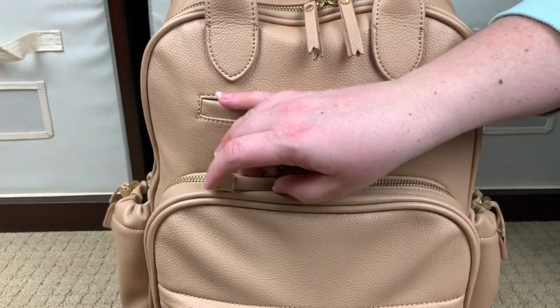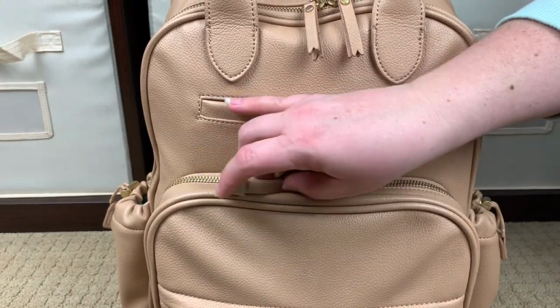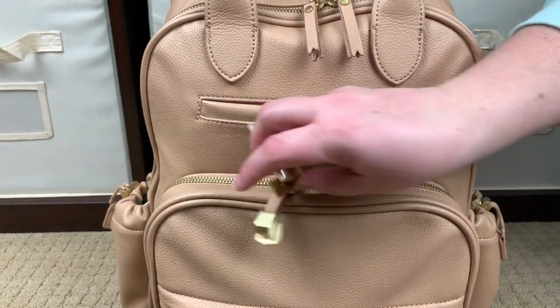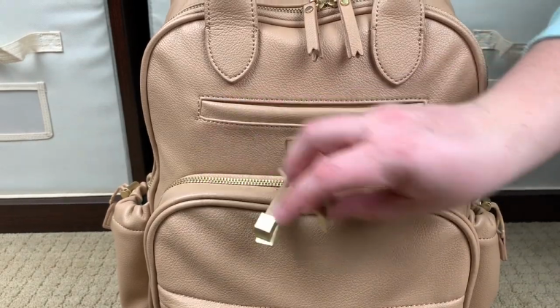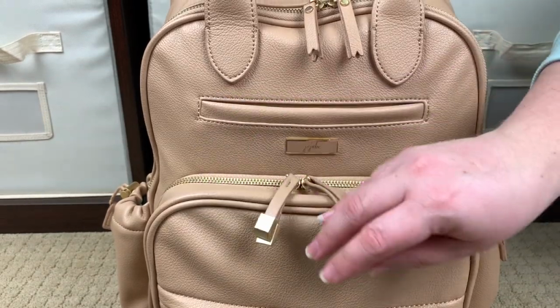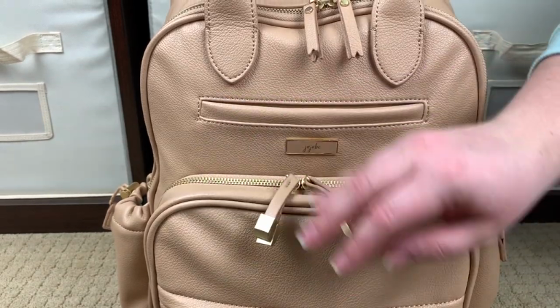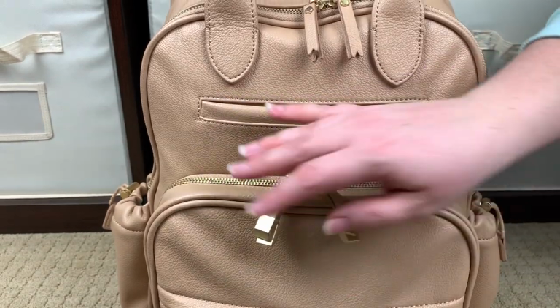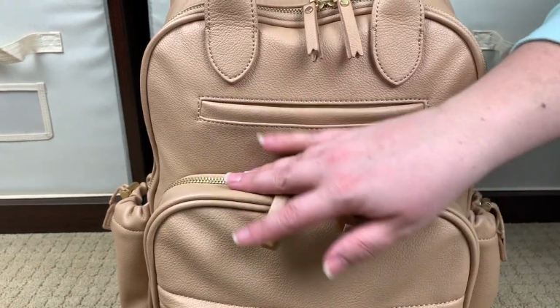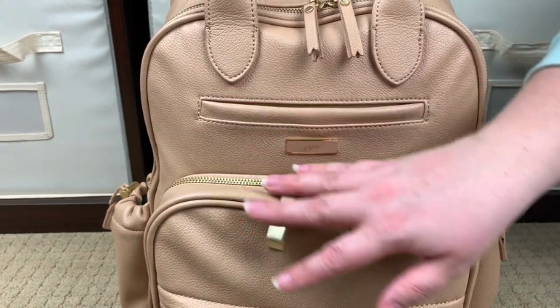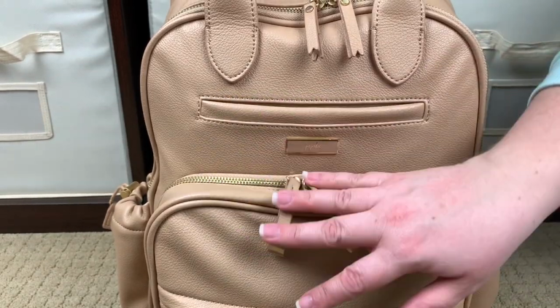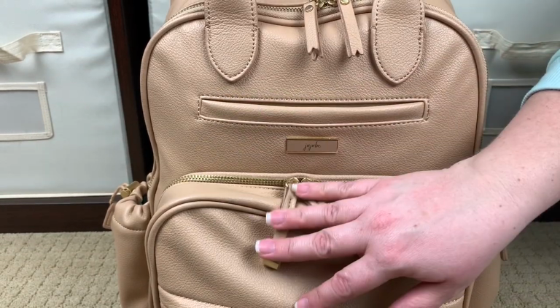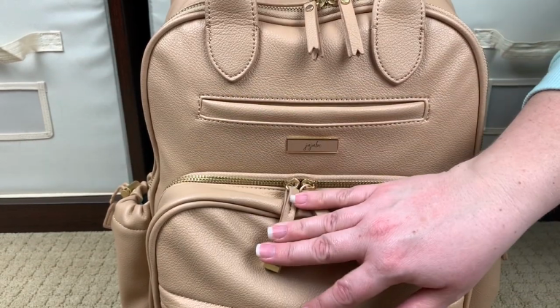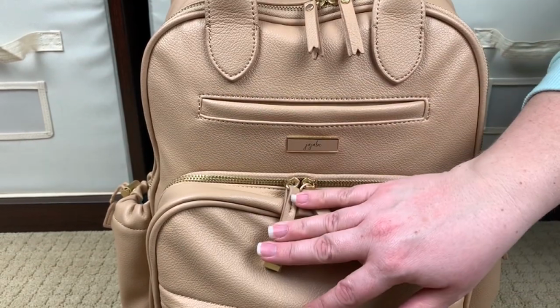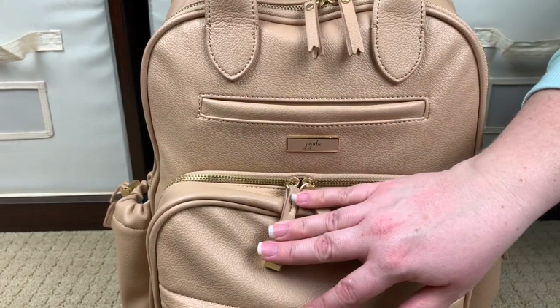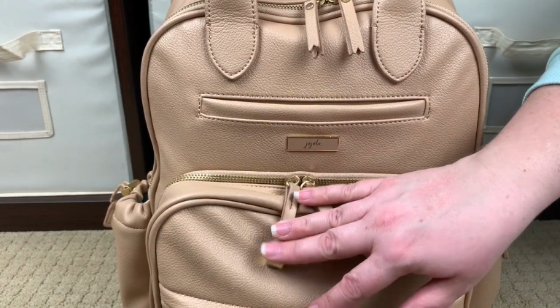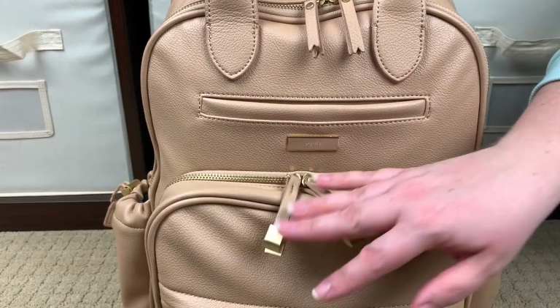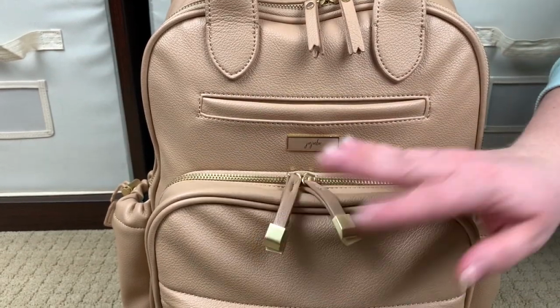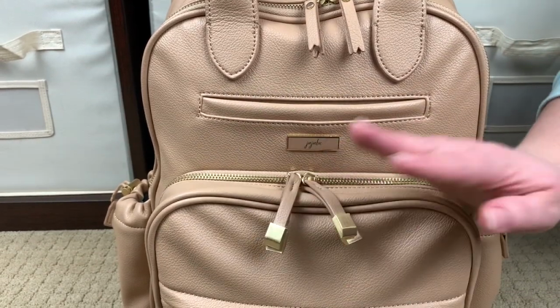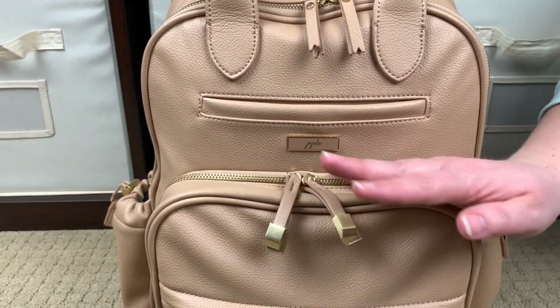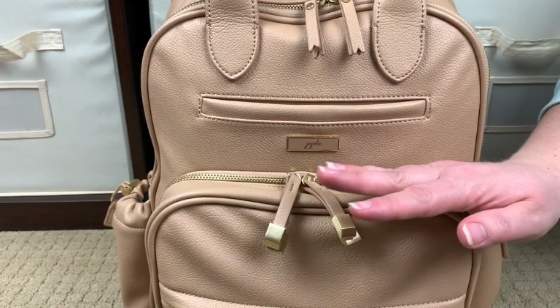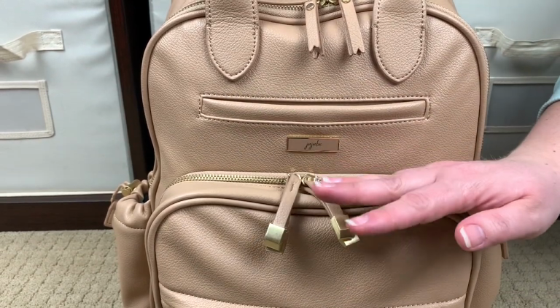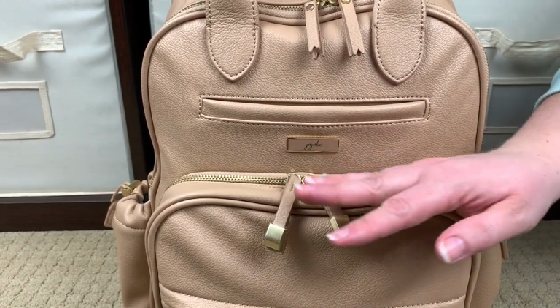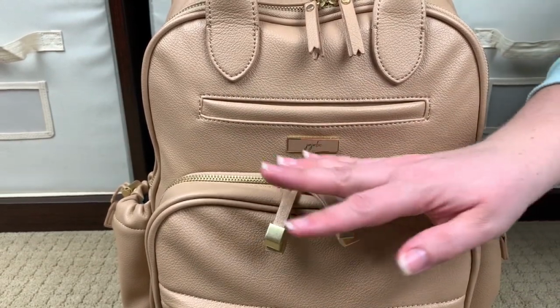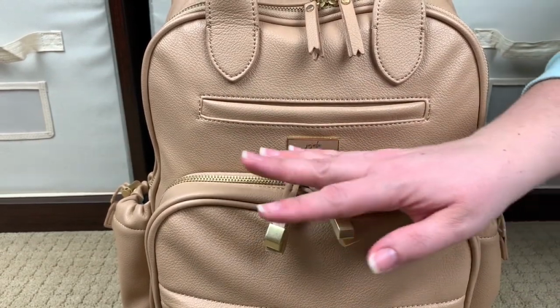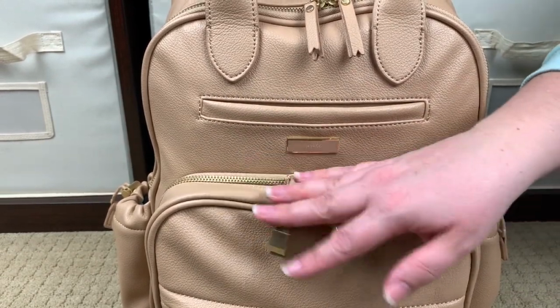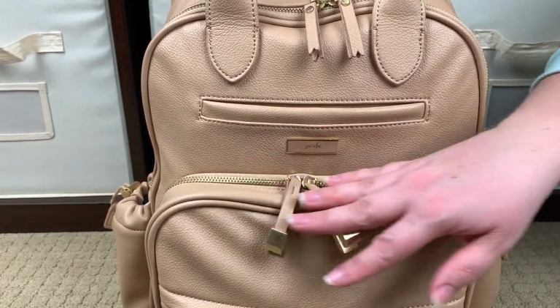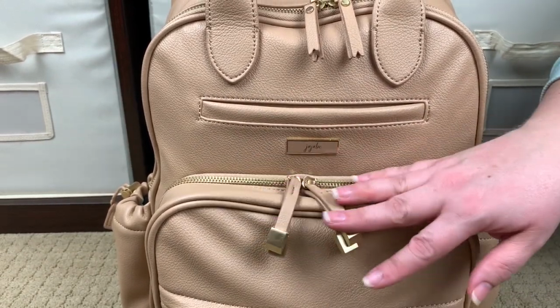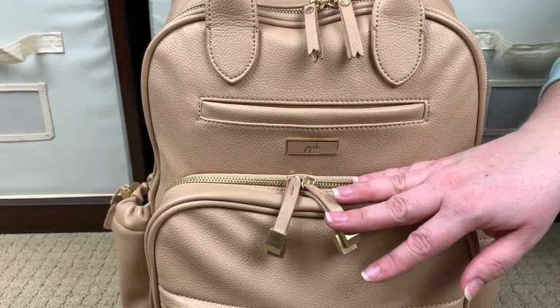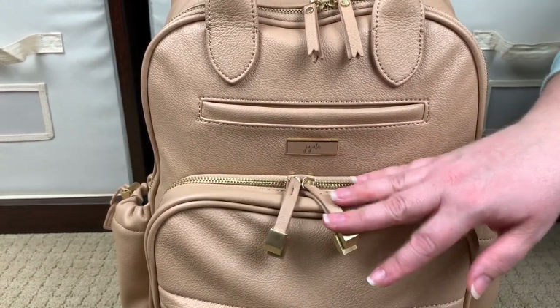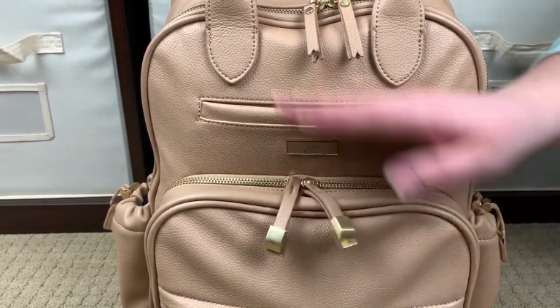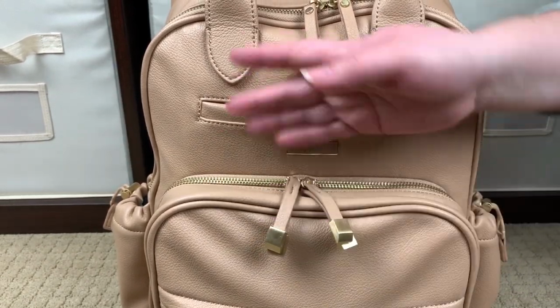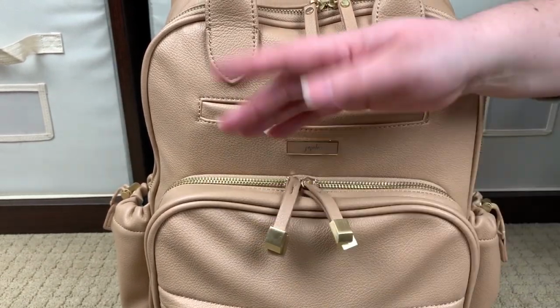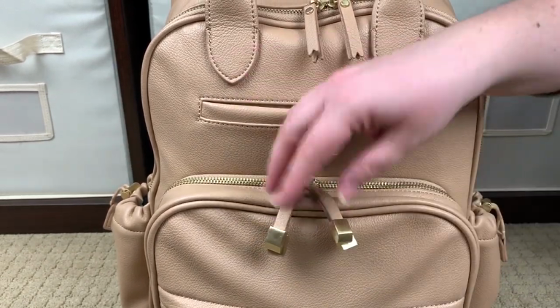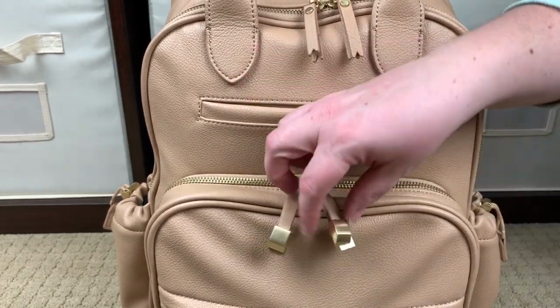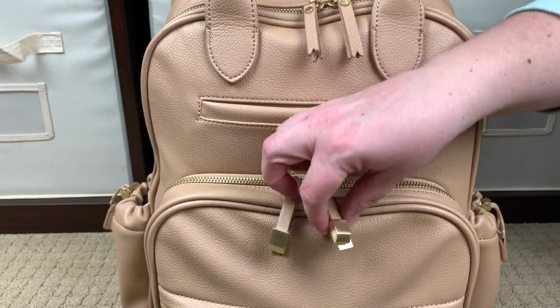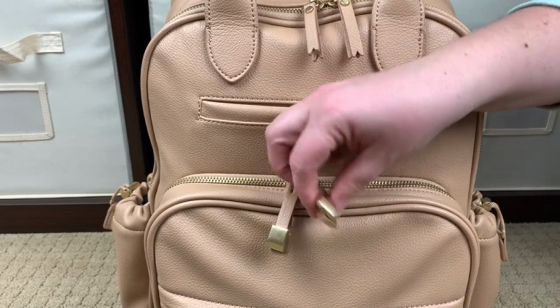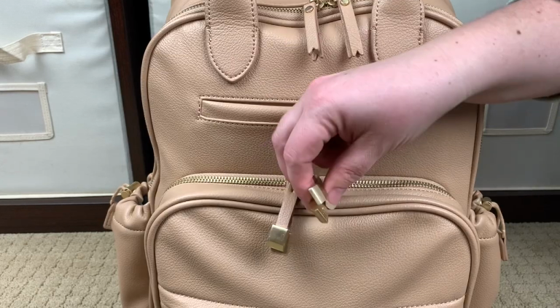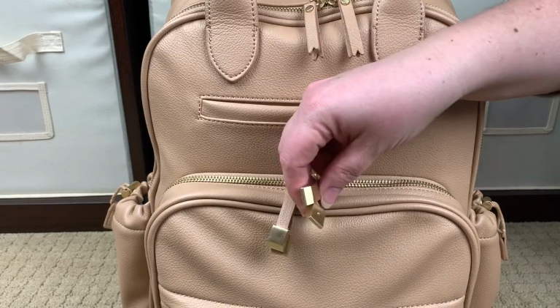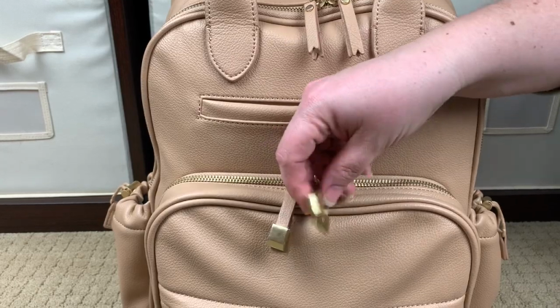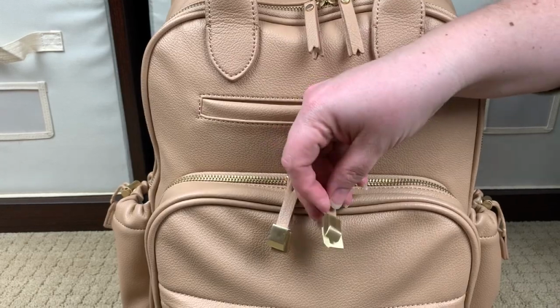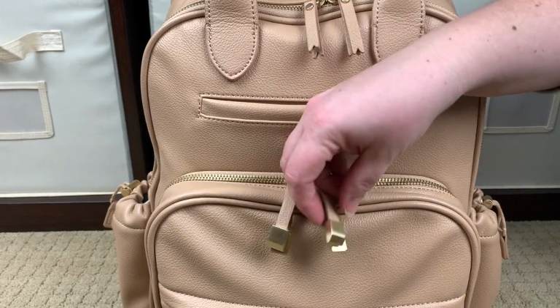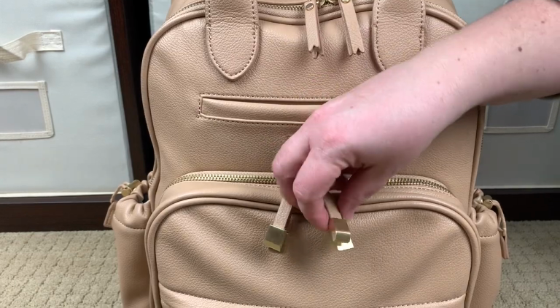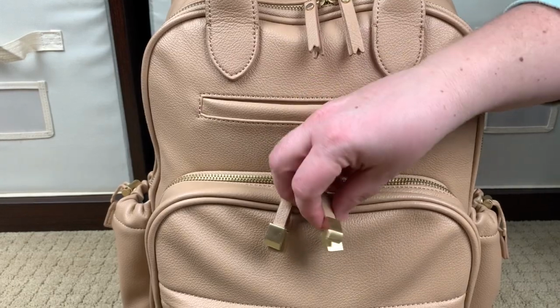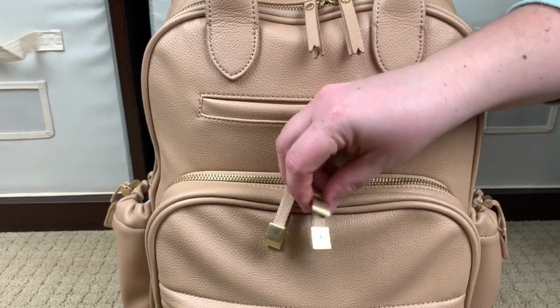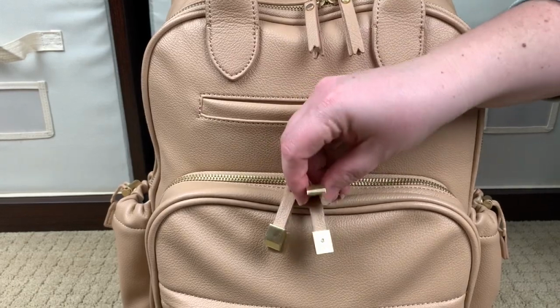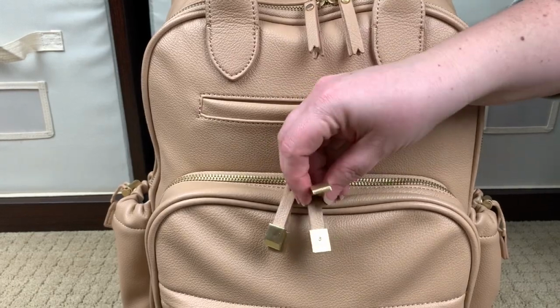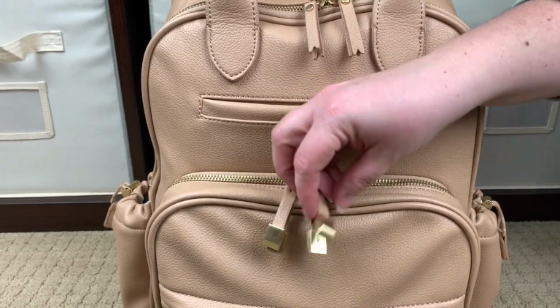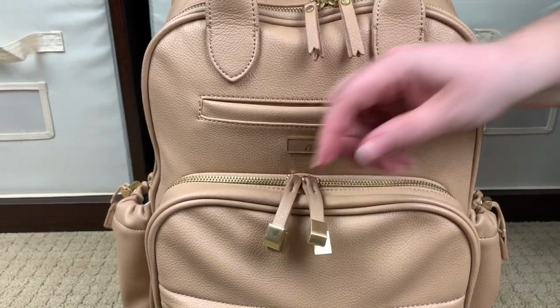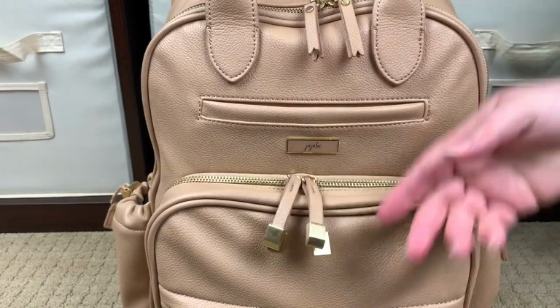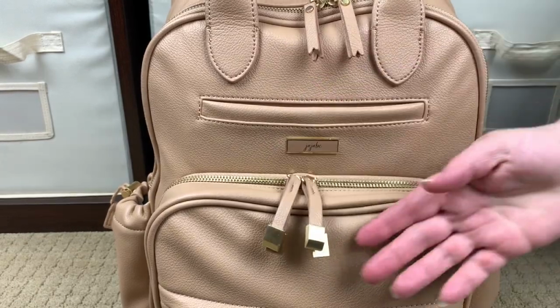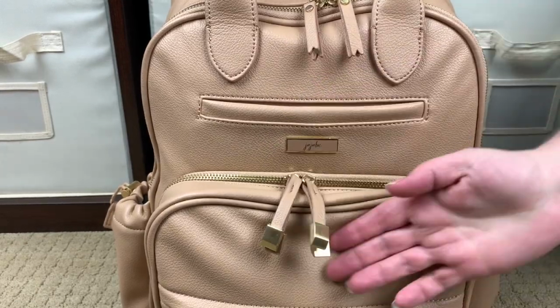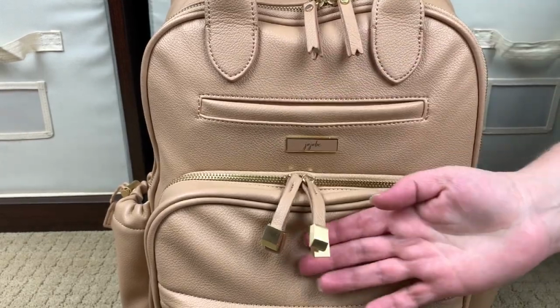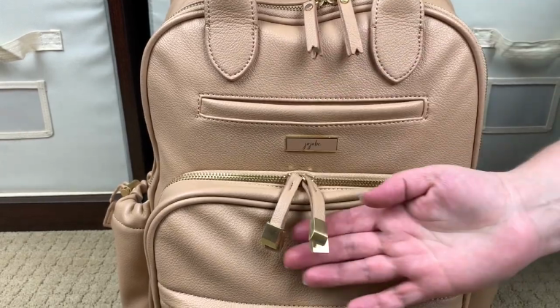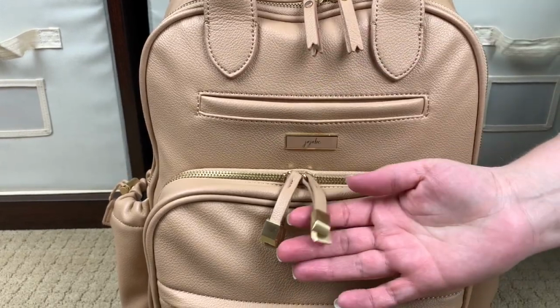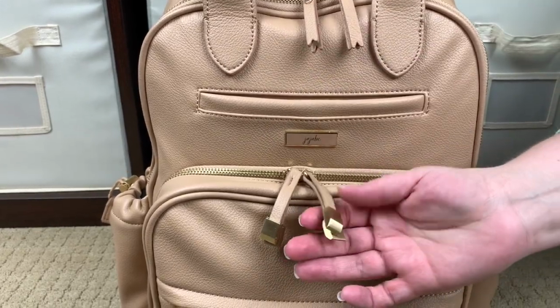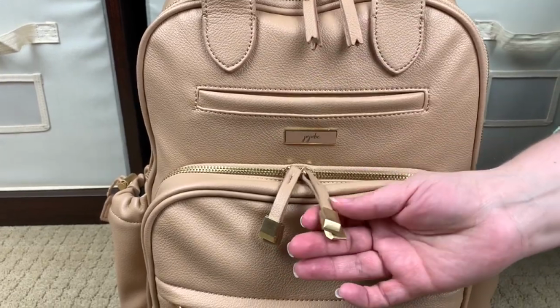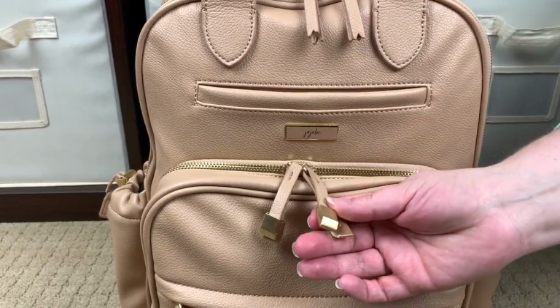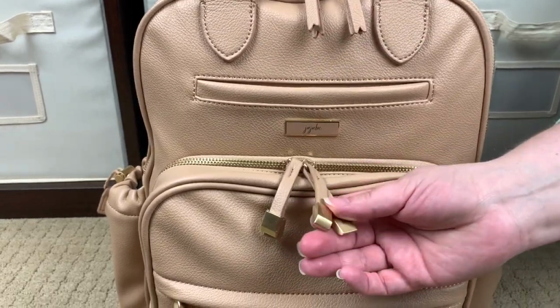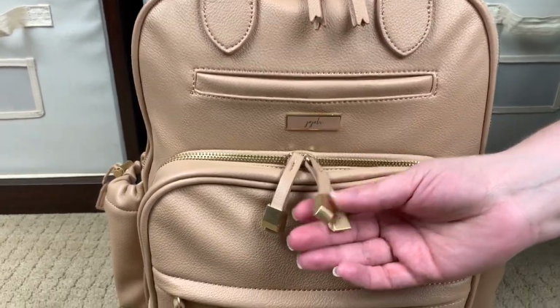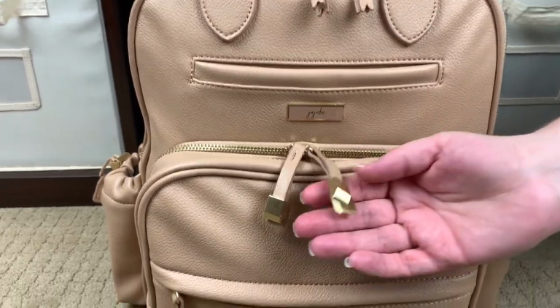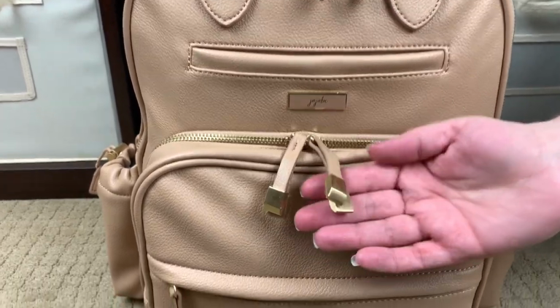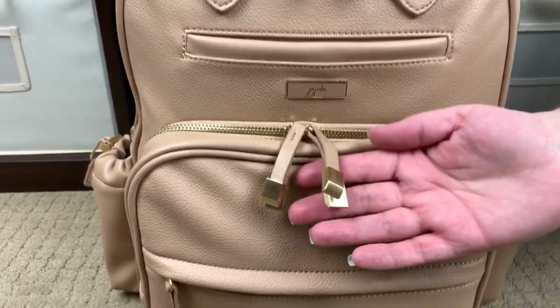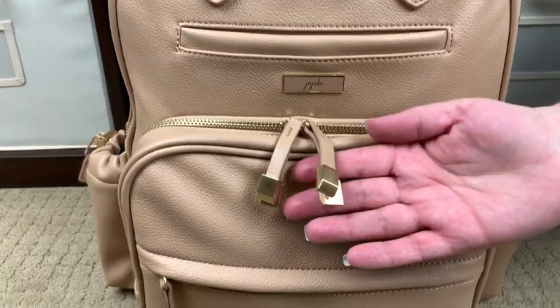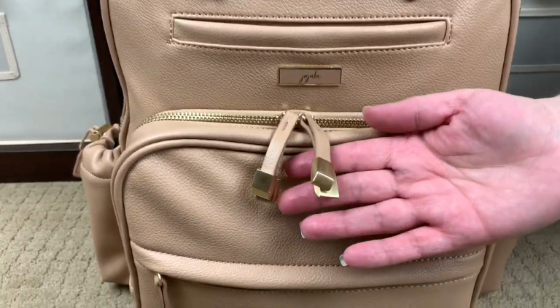All the hardware on this bag is metal, with metal zippers — gorgeous. And look how fun these little tassels on the zipper pulls are.